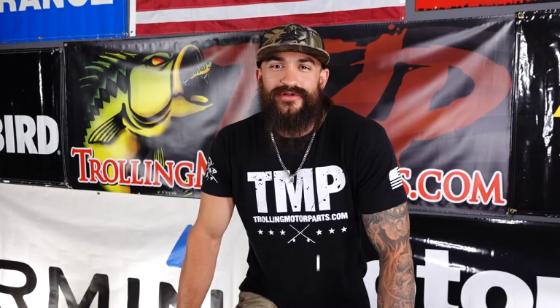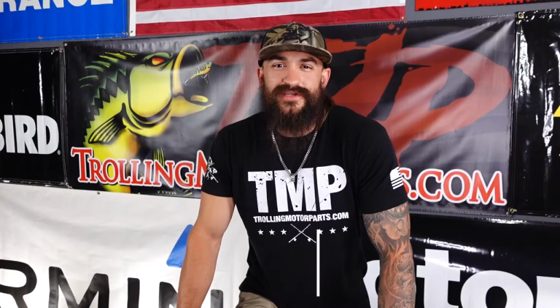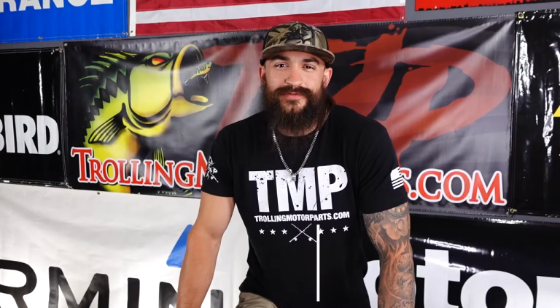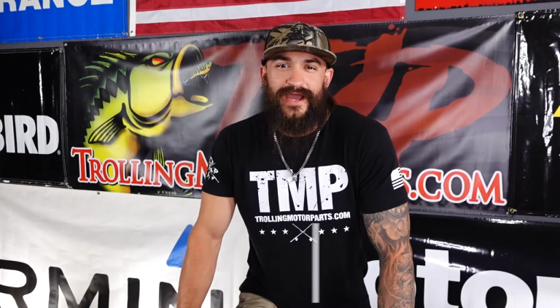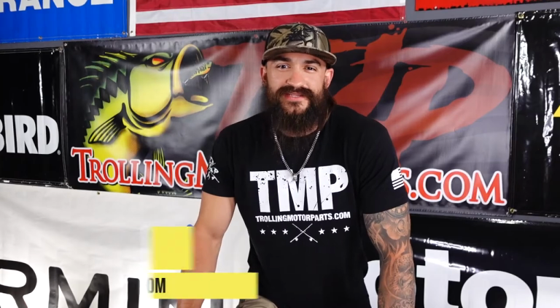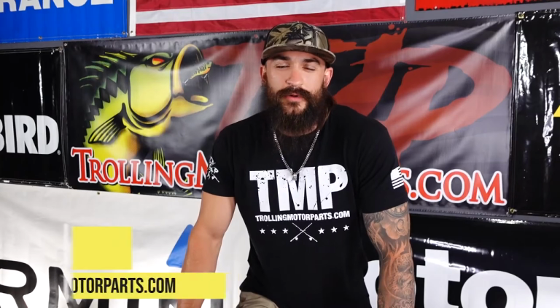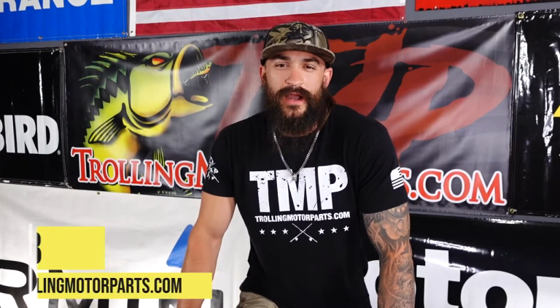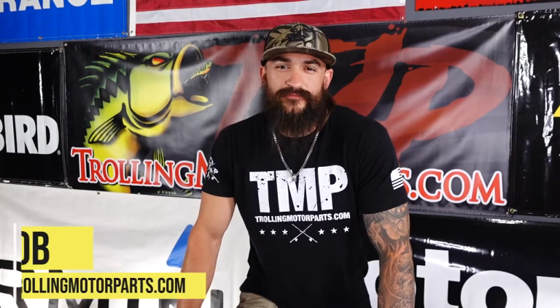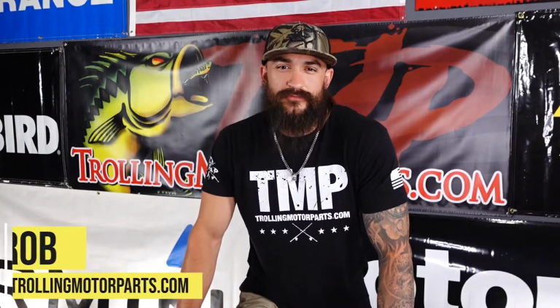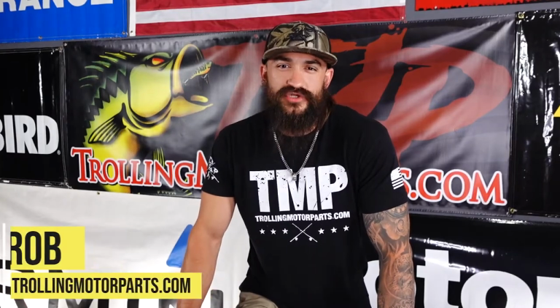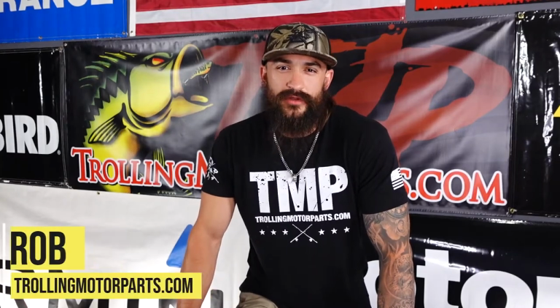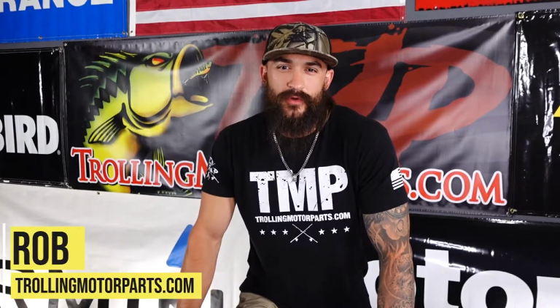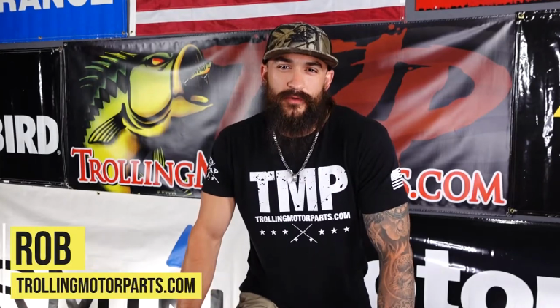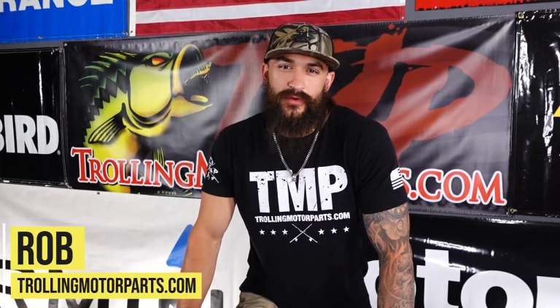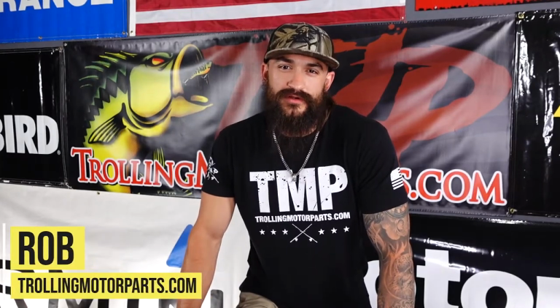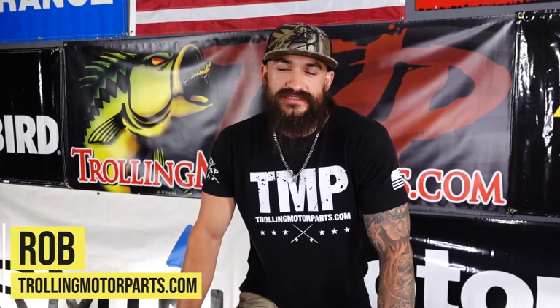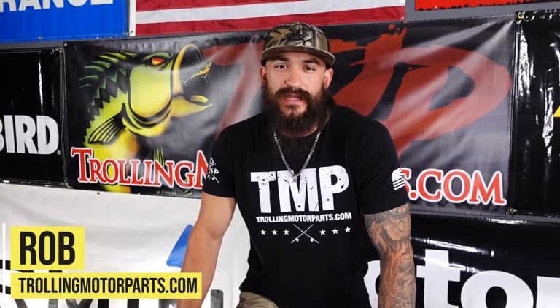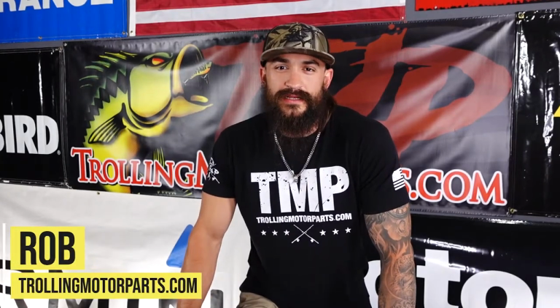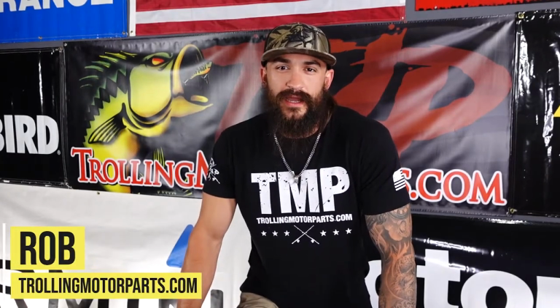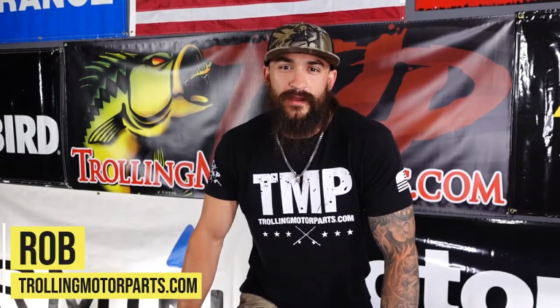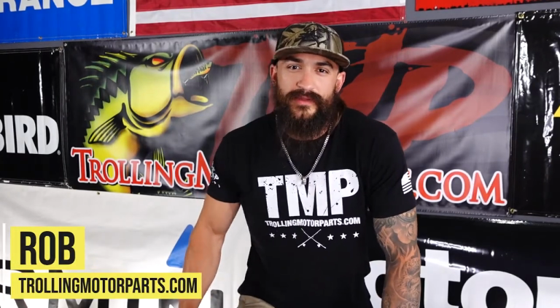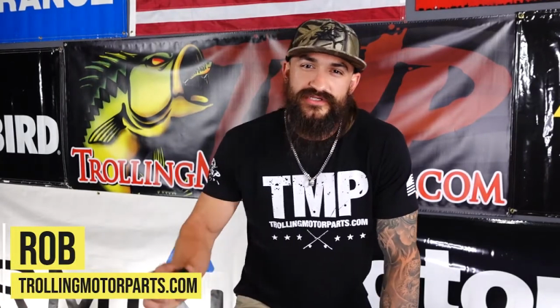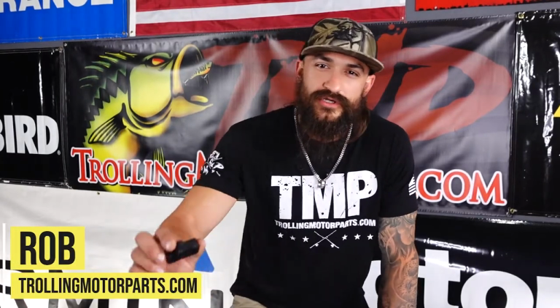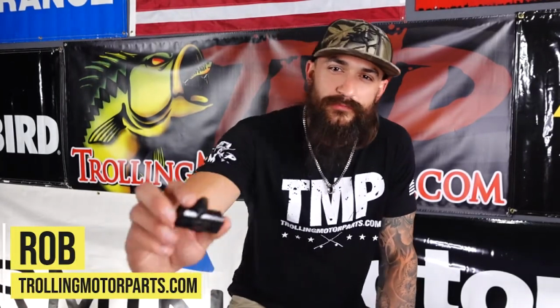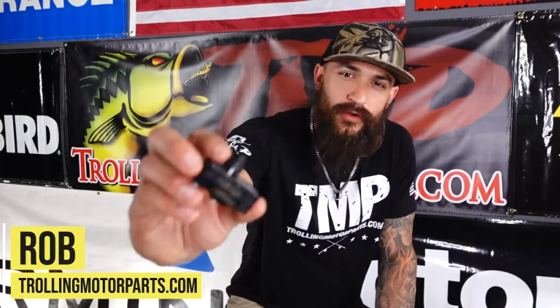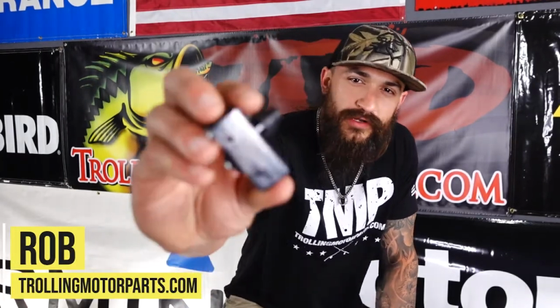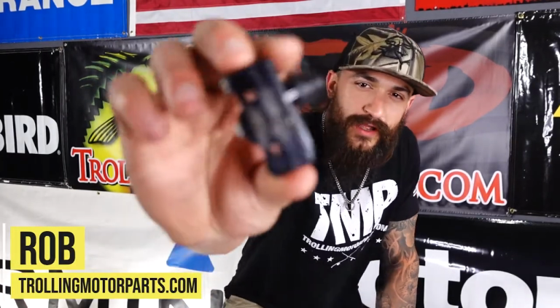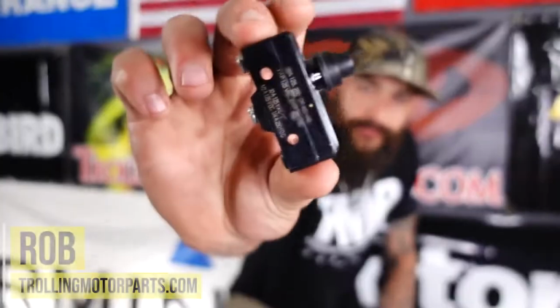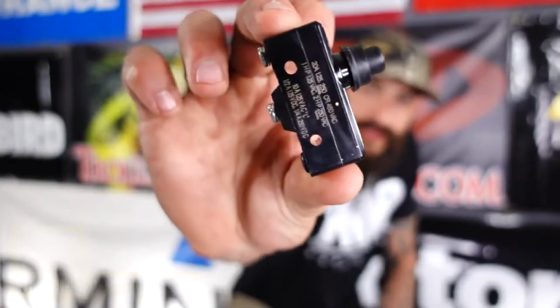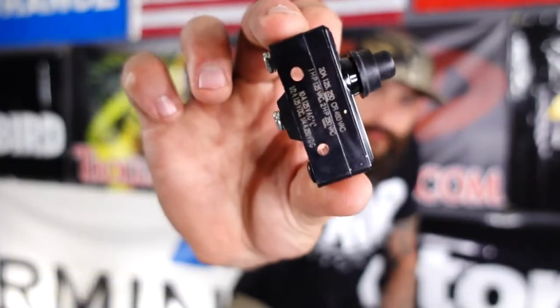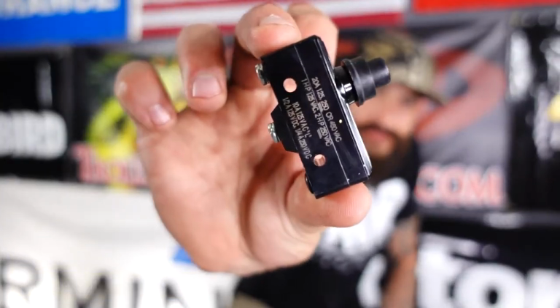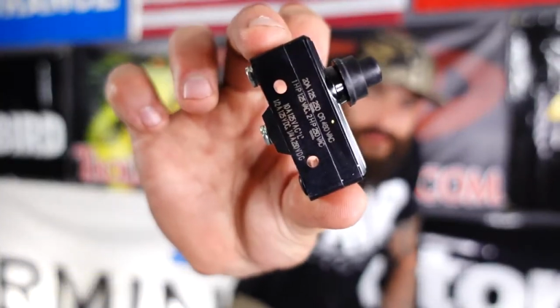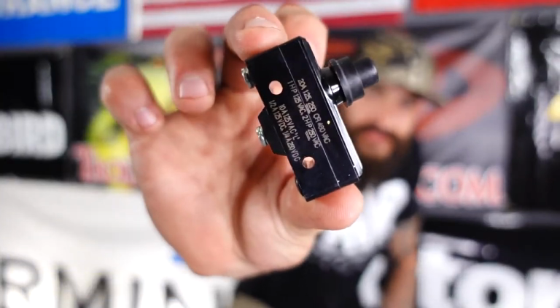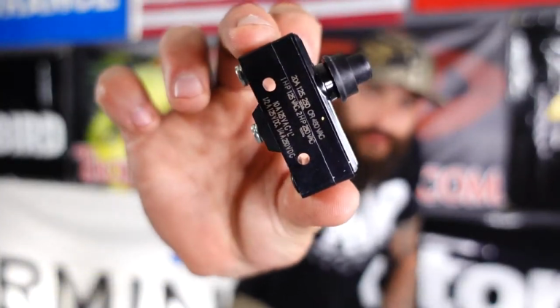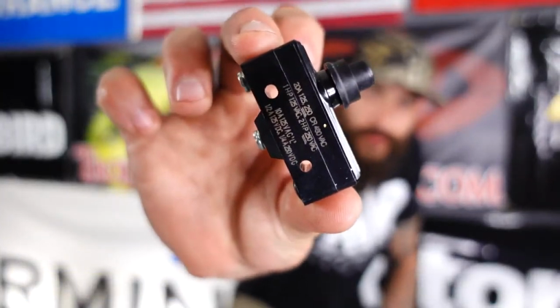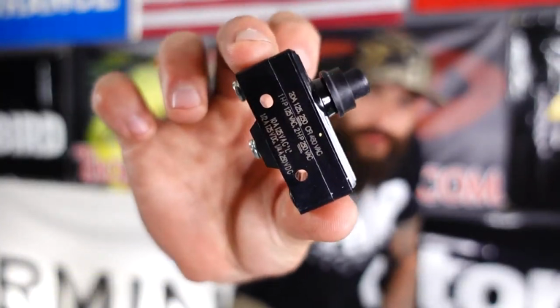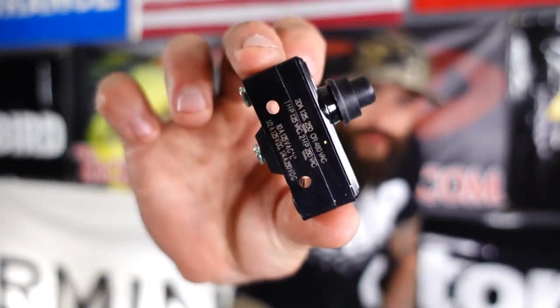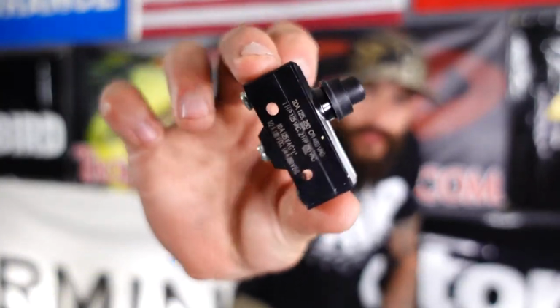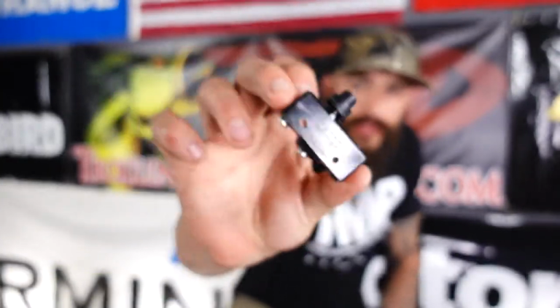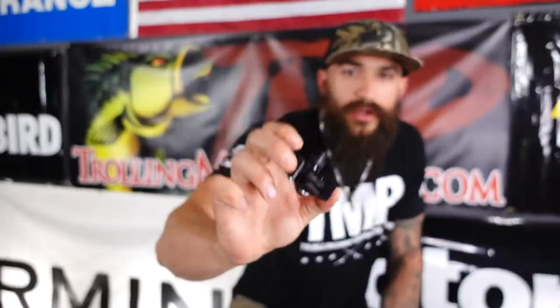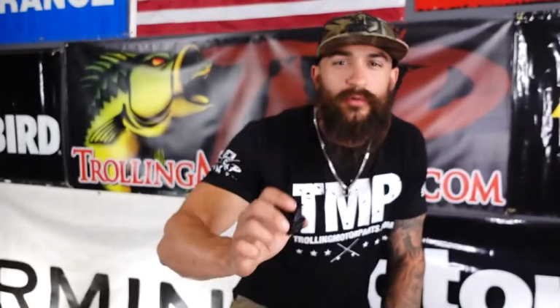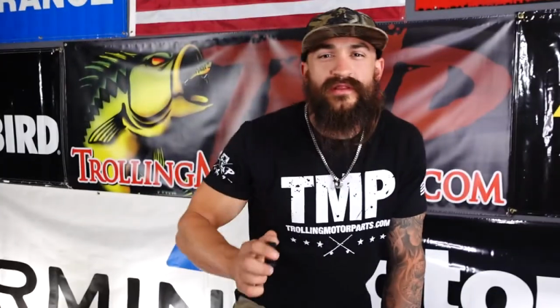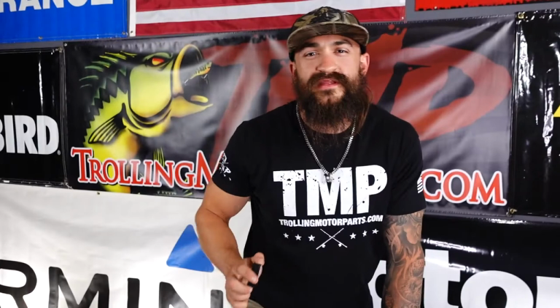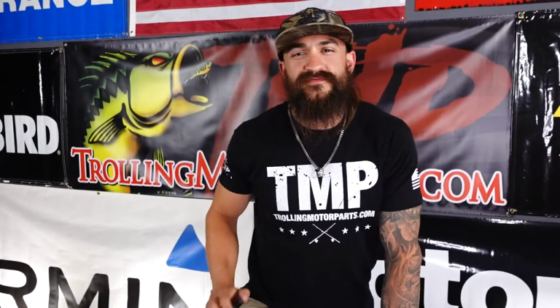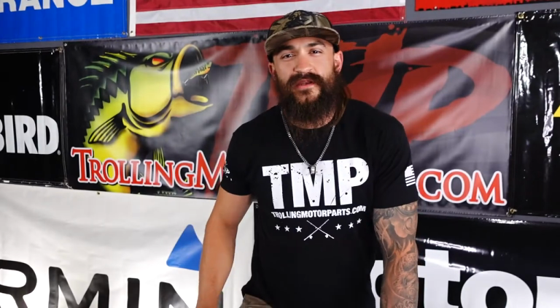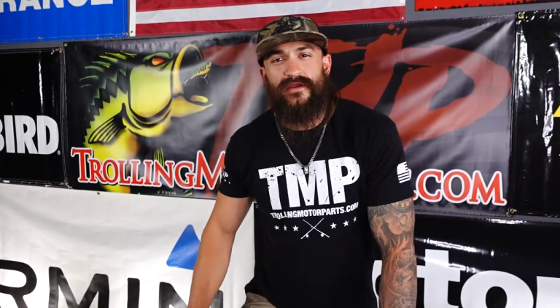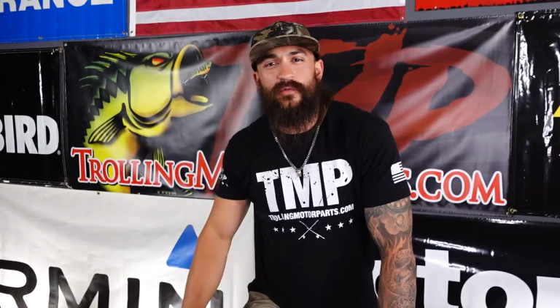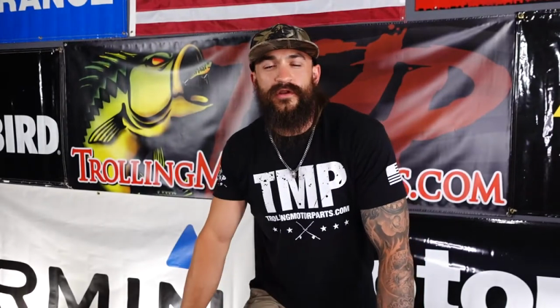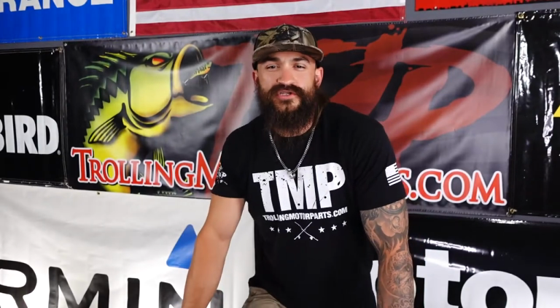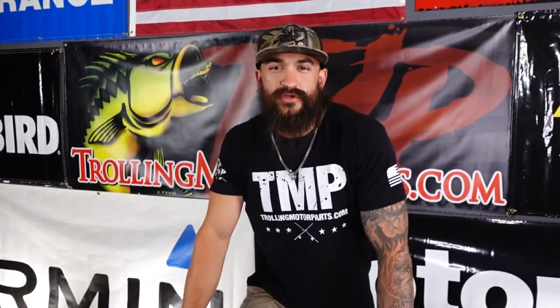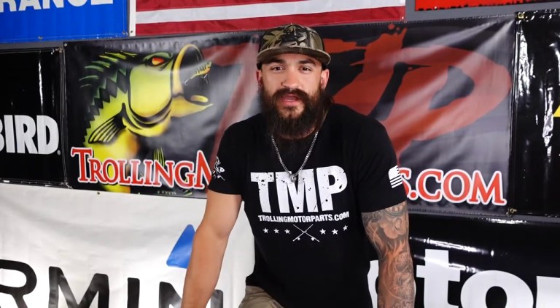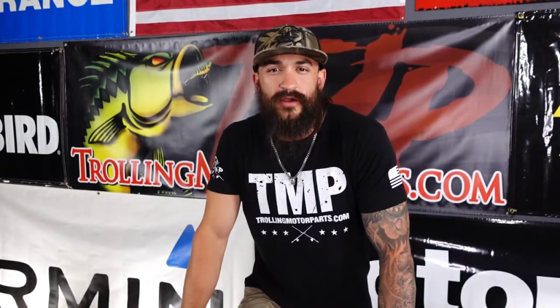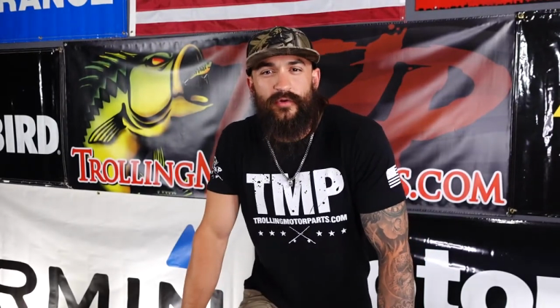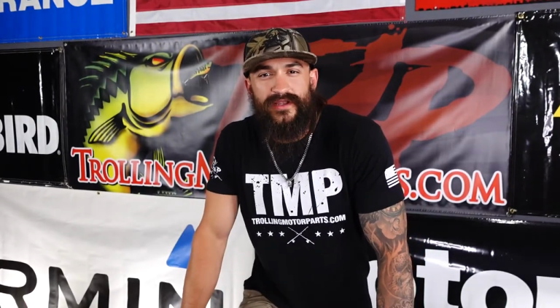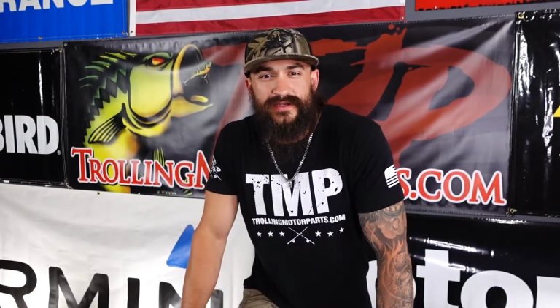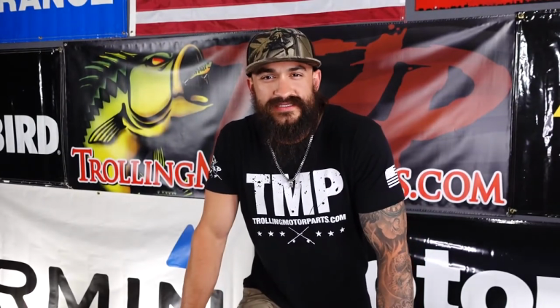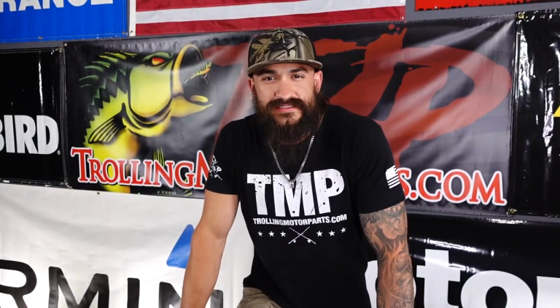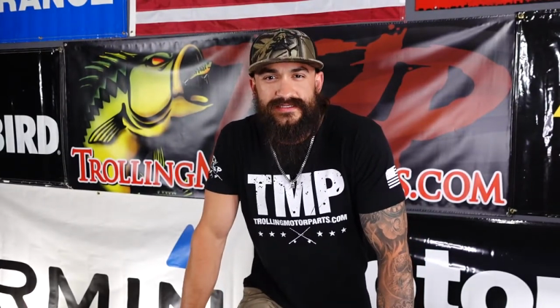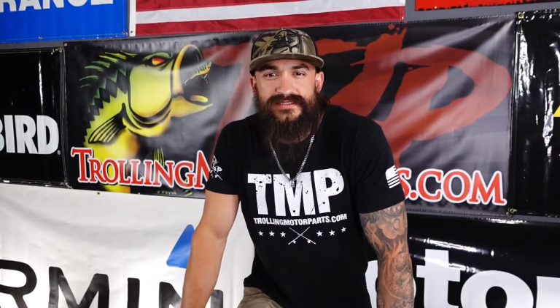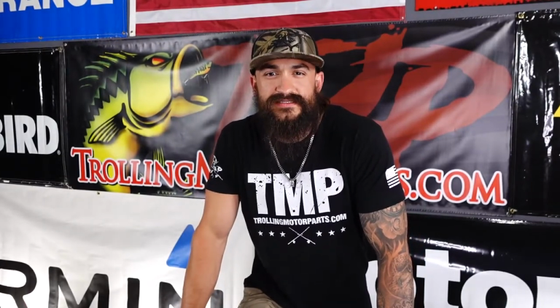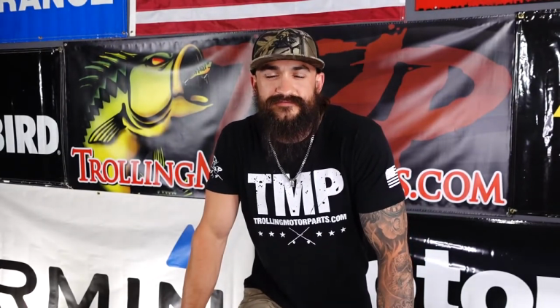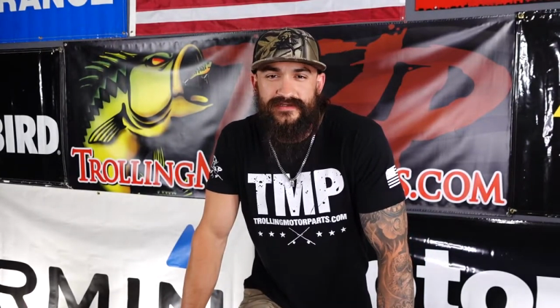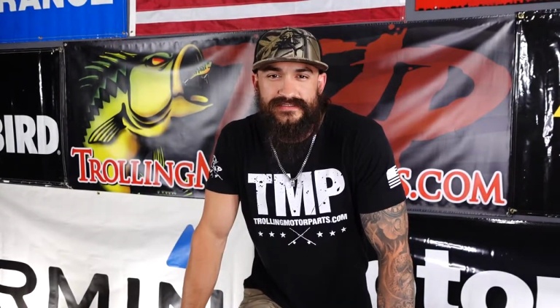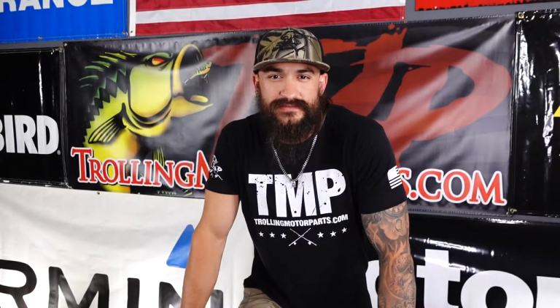What's up guys, Rob from ControllingMotorParts.com. Is your MotorGuide Micro Switch broke? Well in this video we're going to show you how quick and easy it is to fix it.